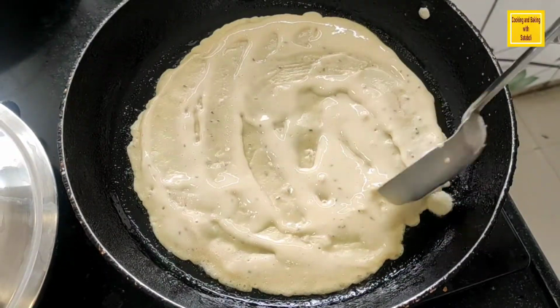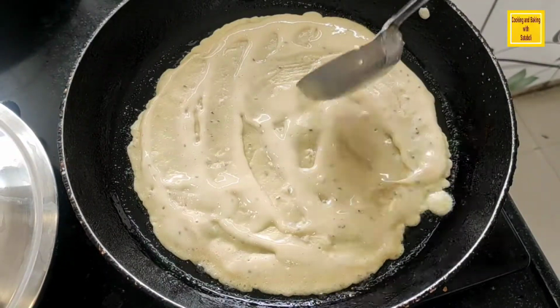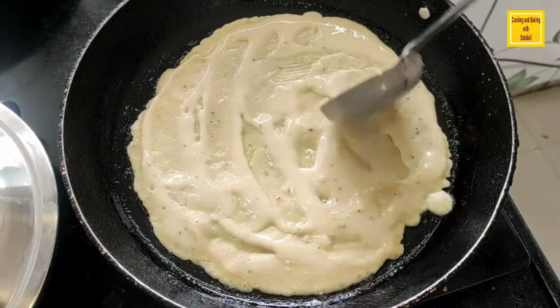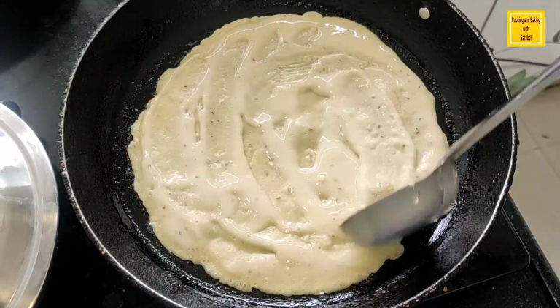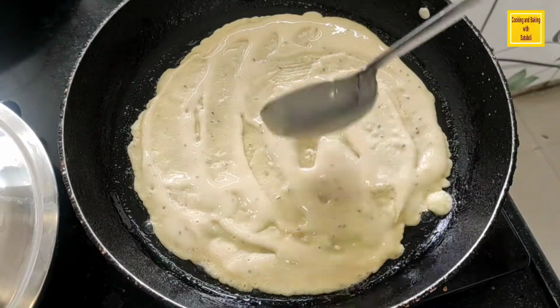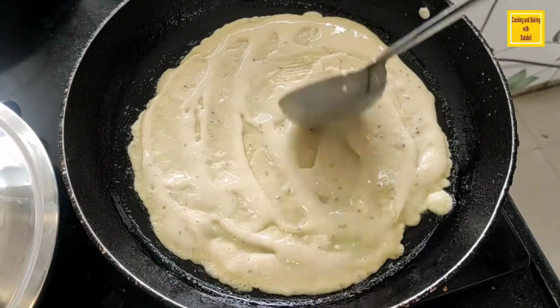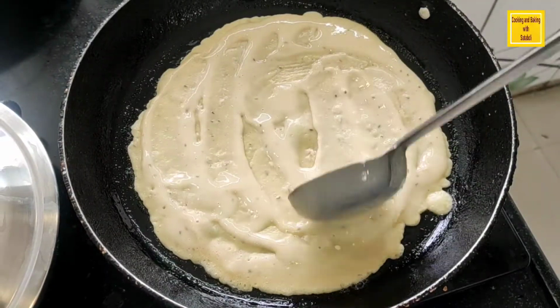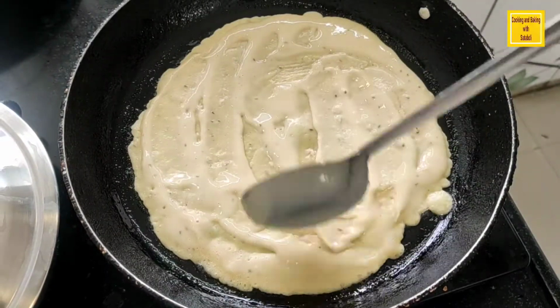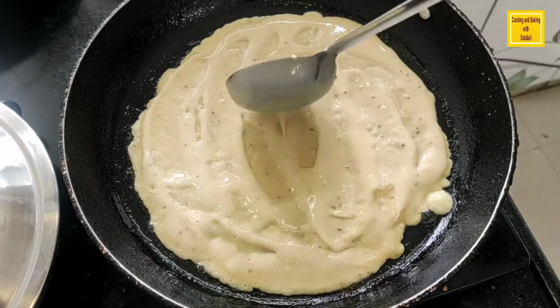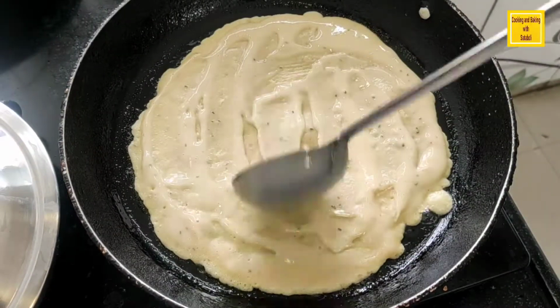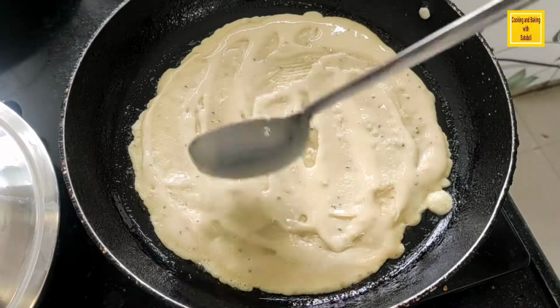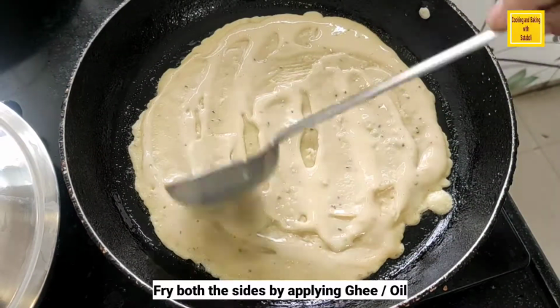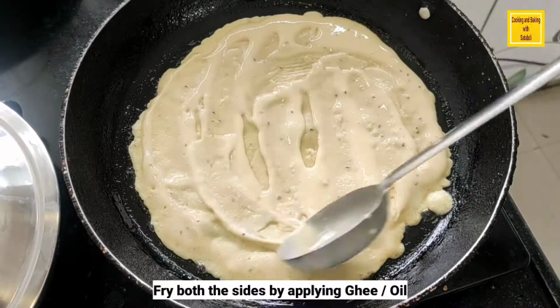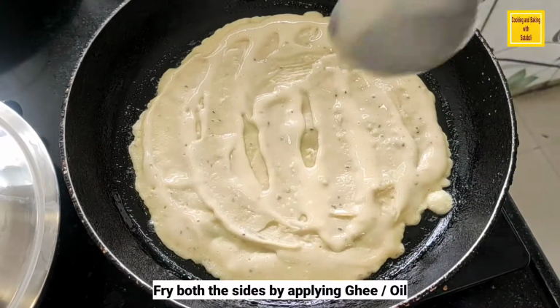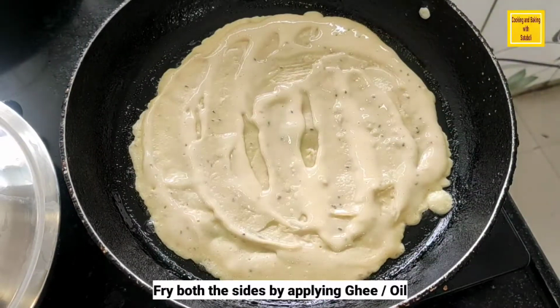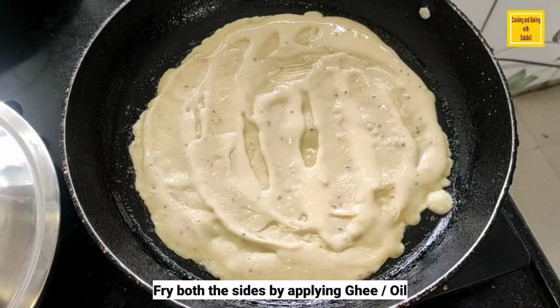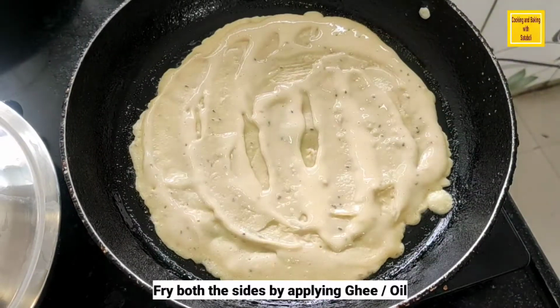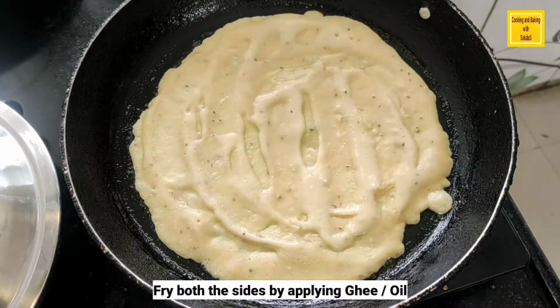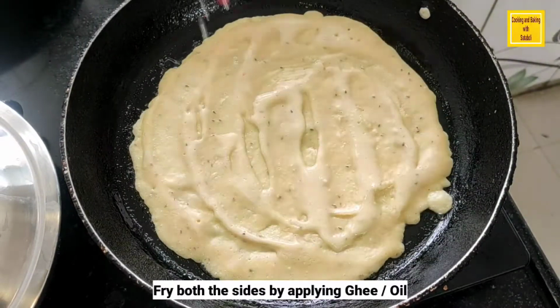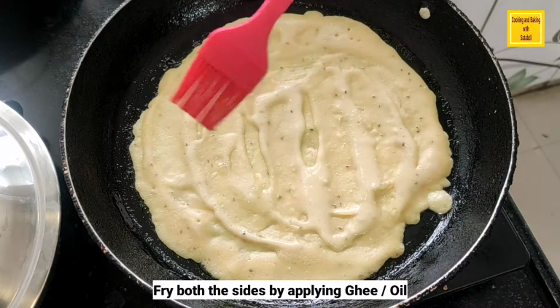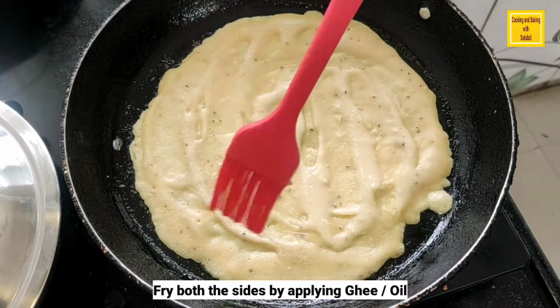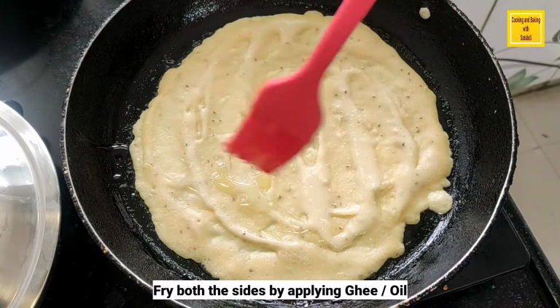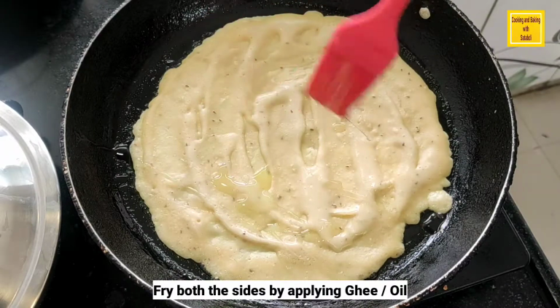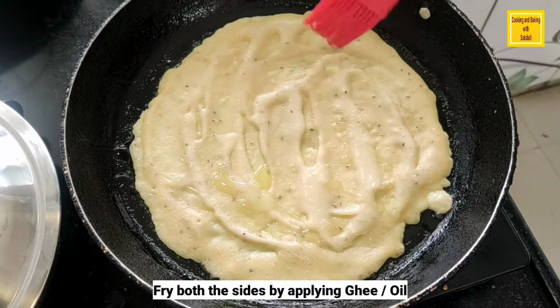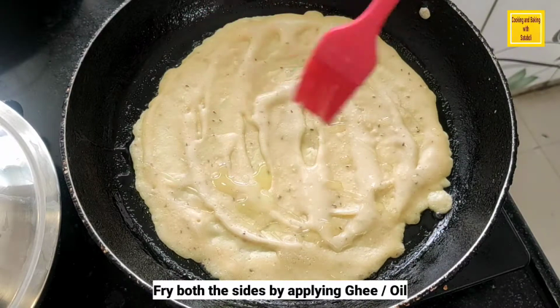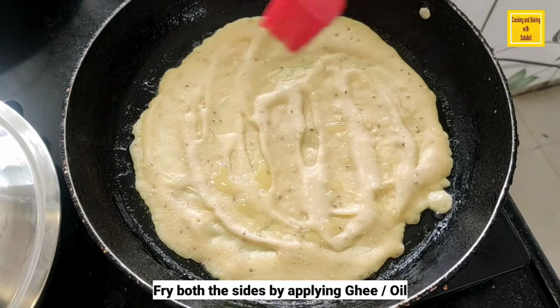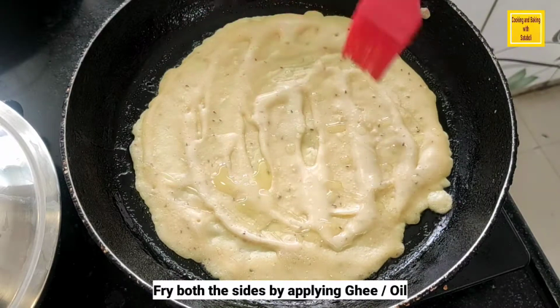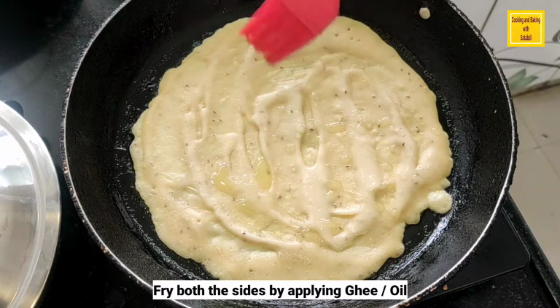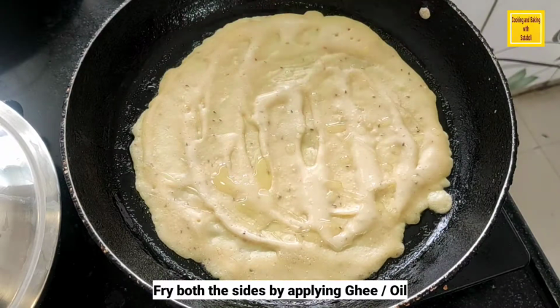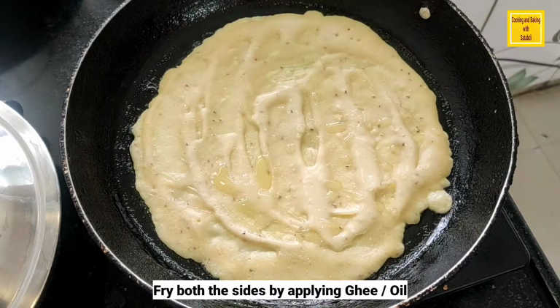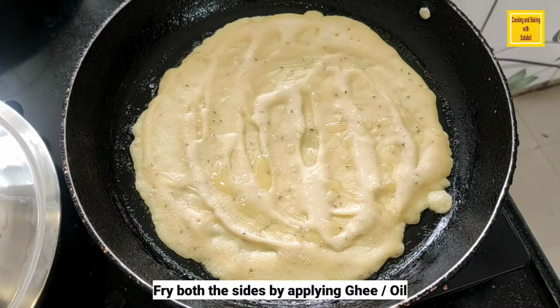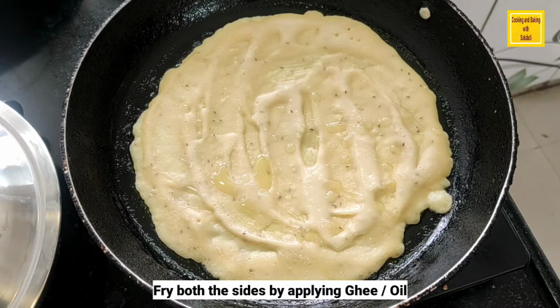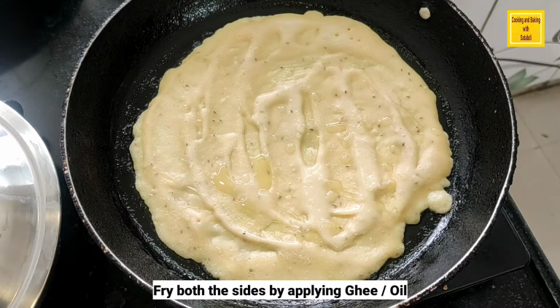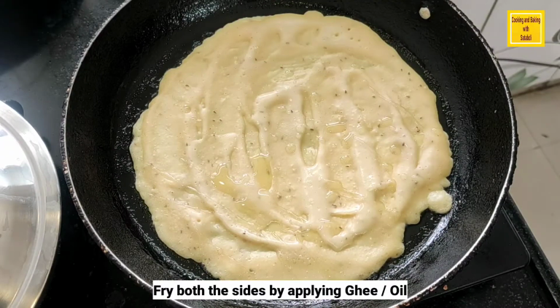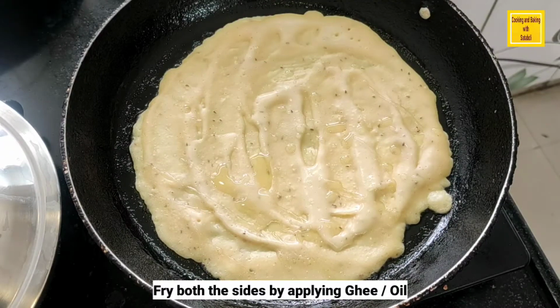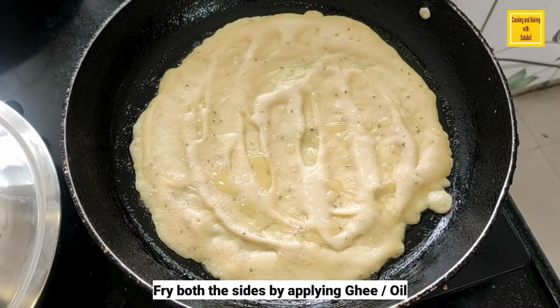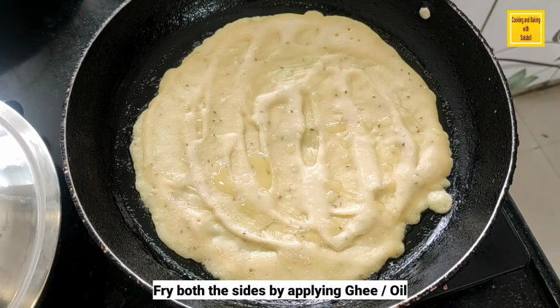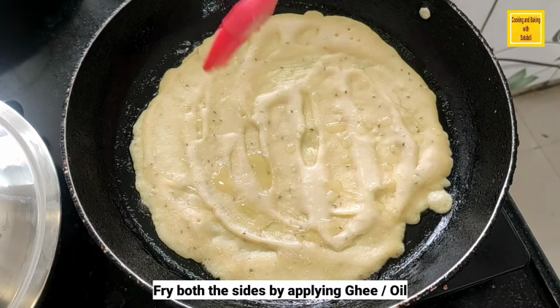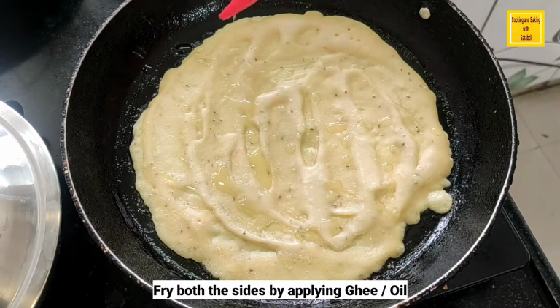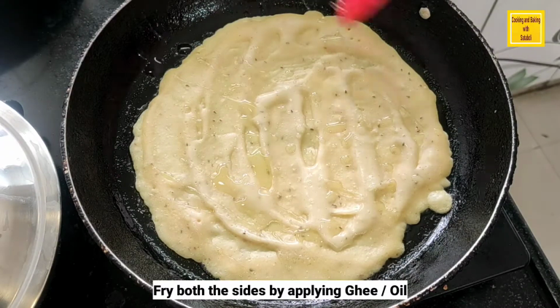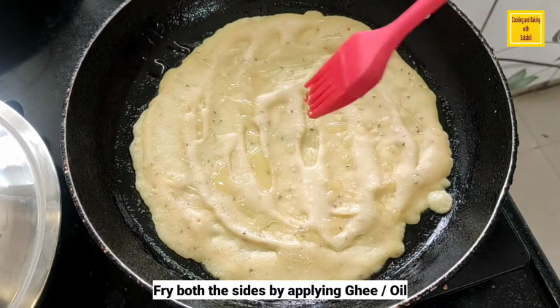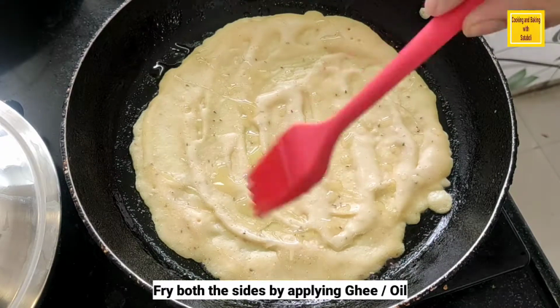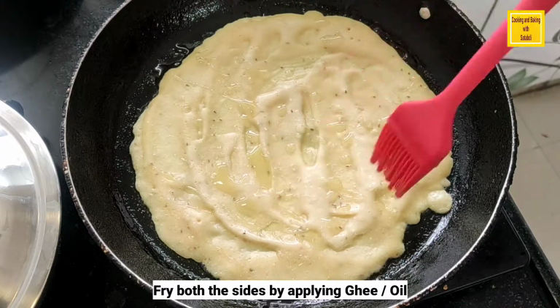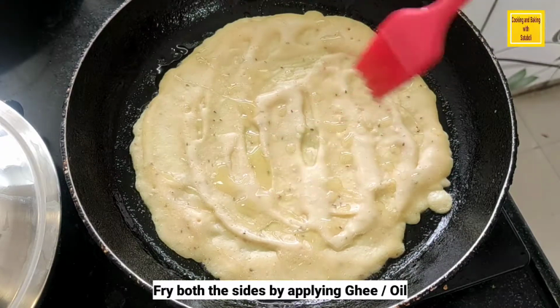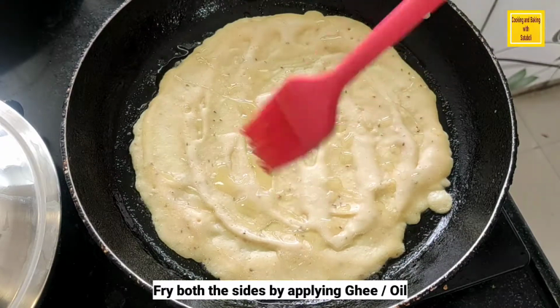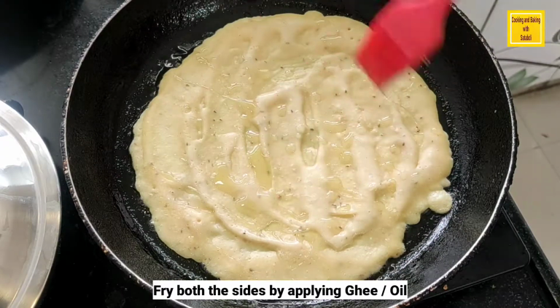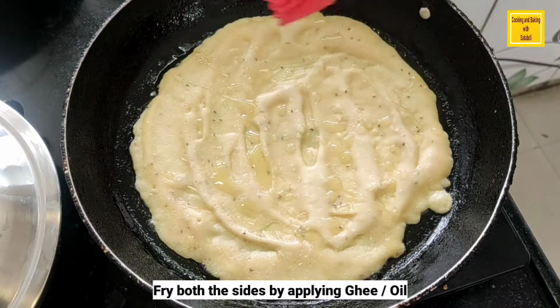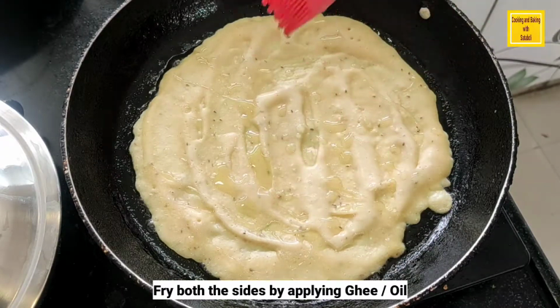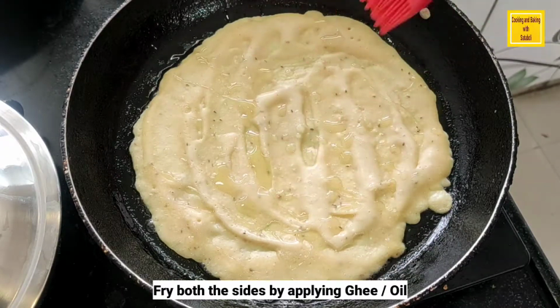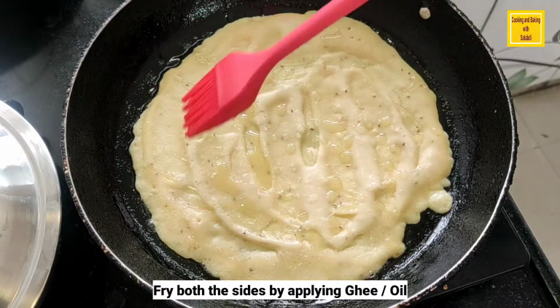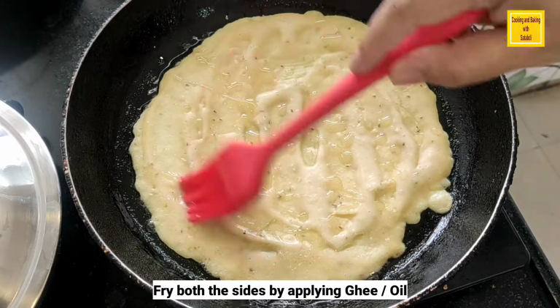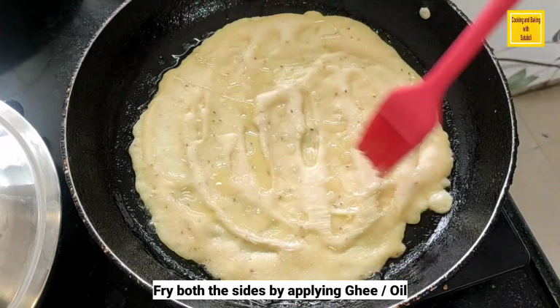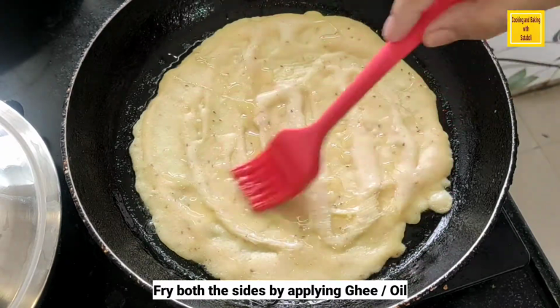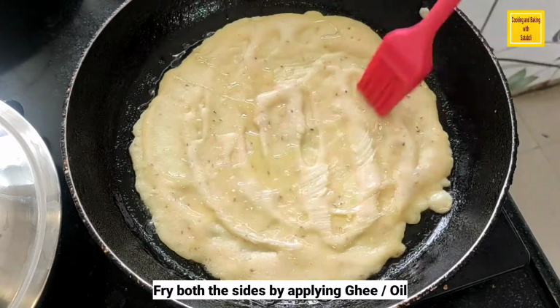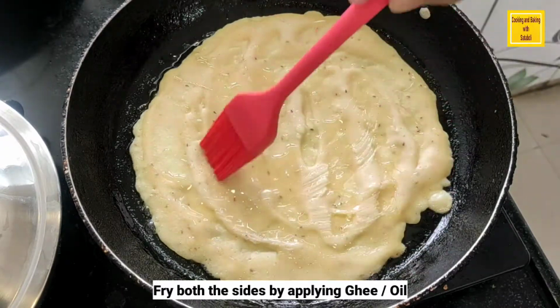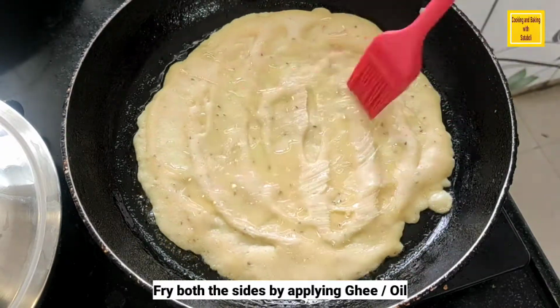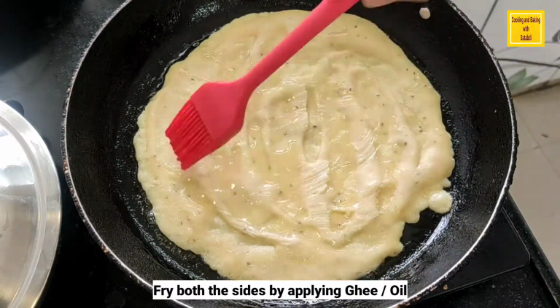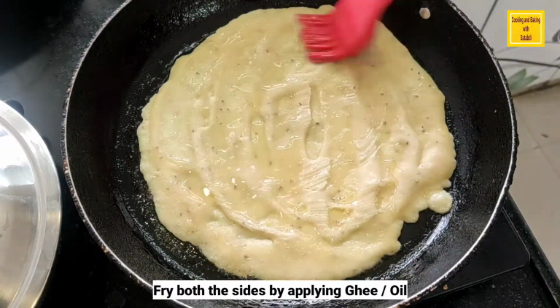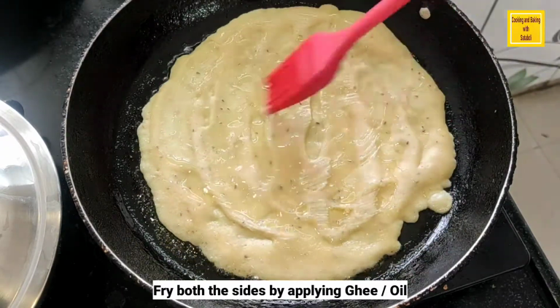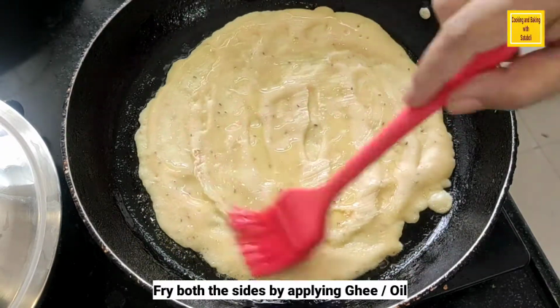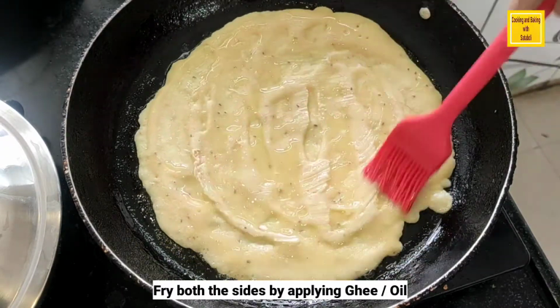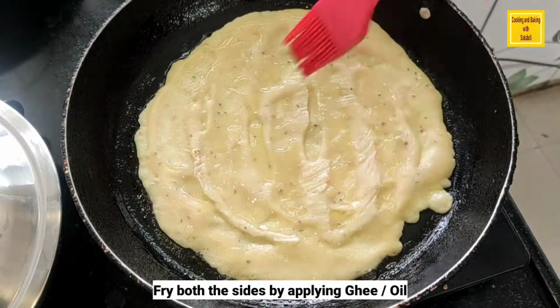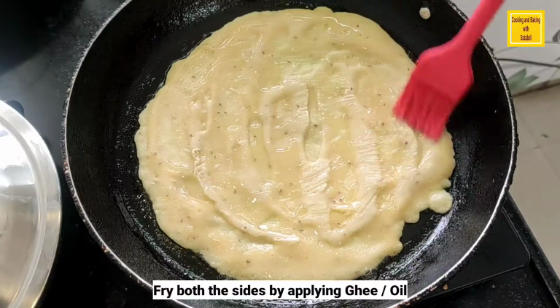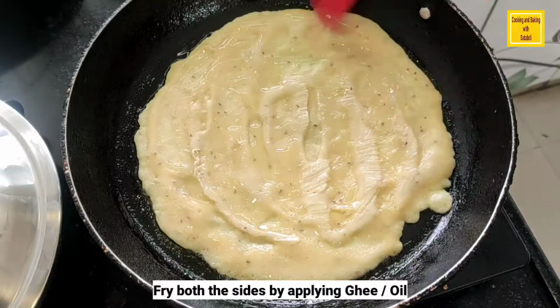When the top side dries a little, add a bit more ghee, and flip both sides well so the paratha is properly fried.